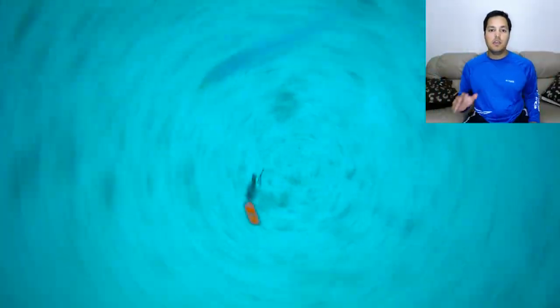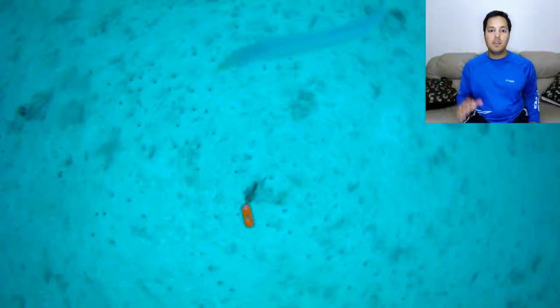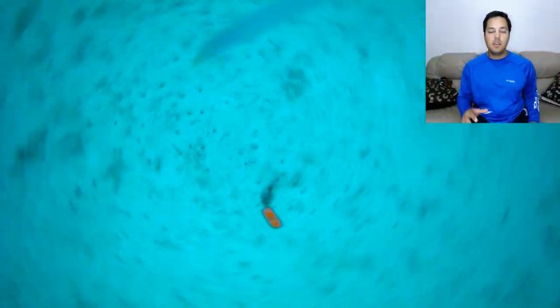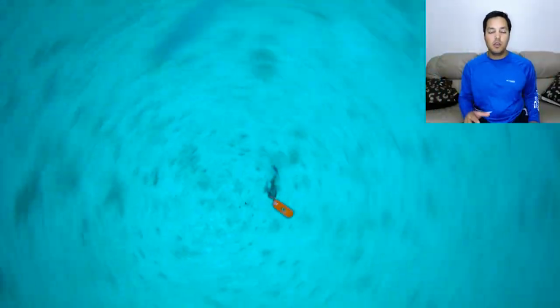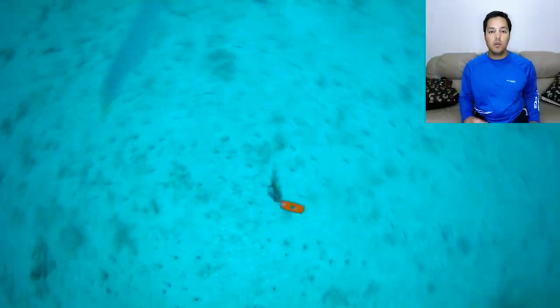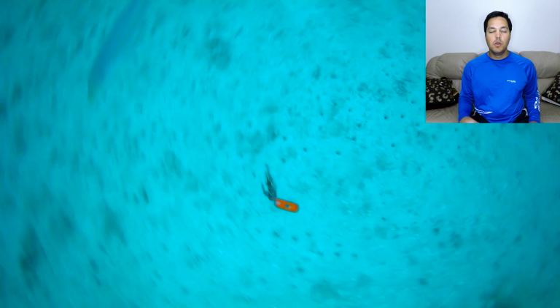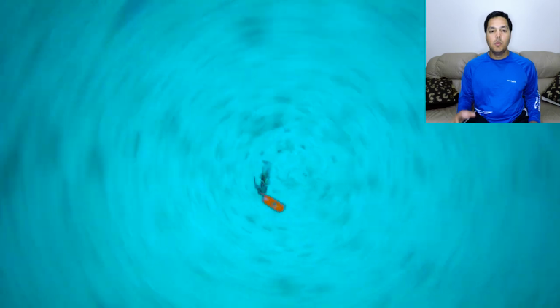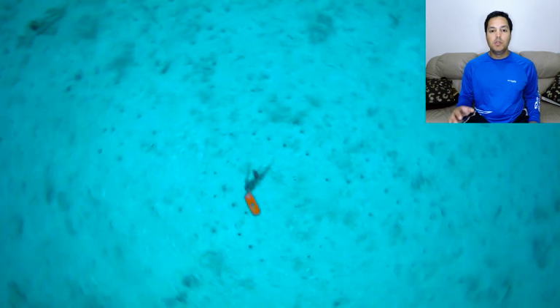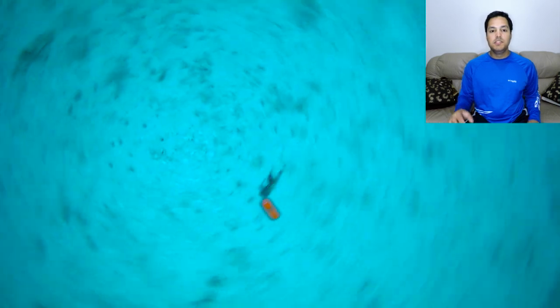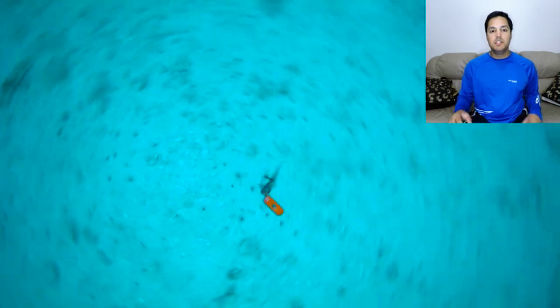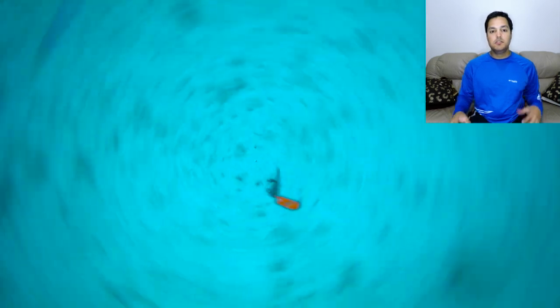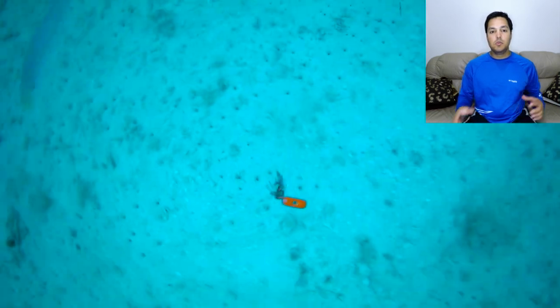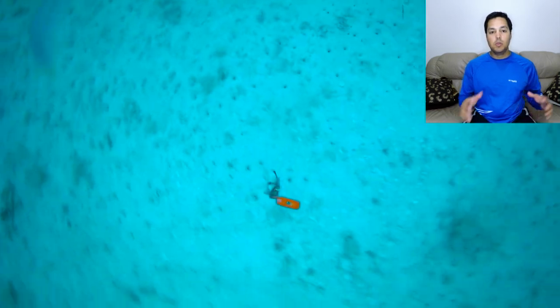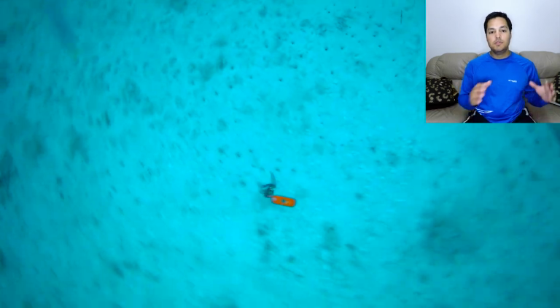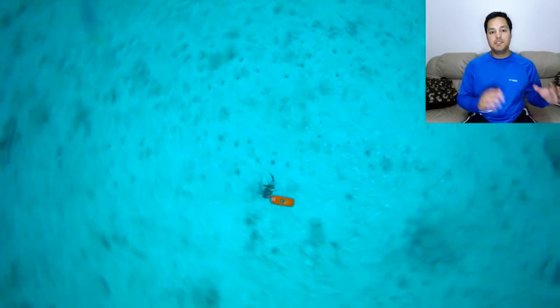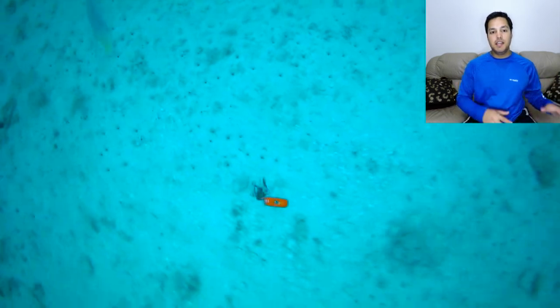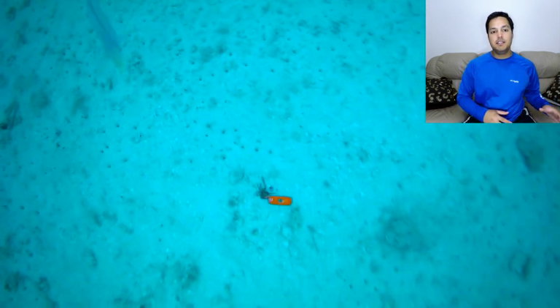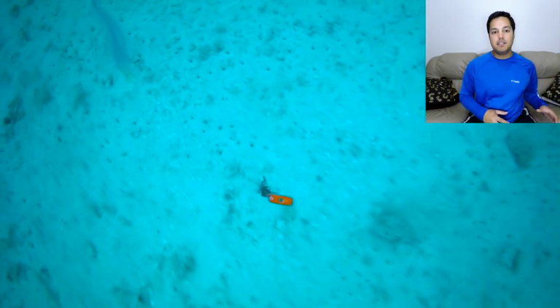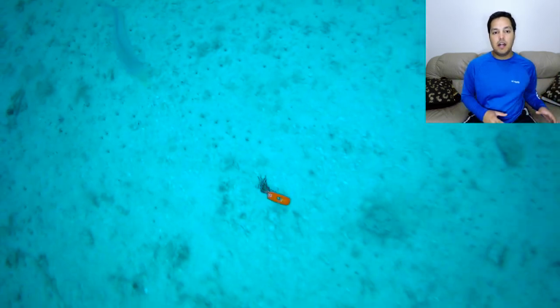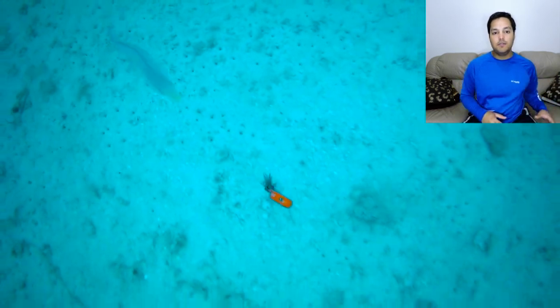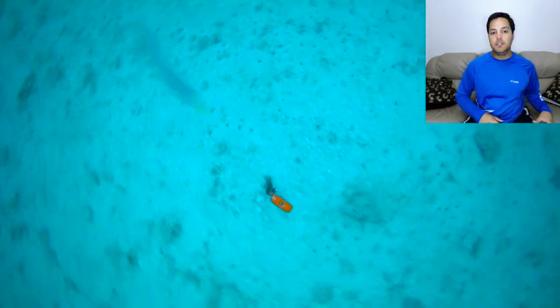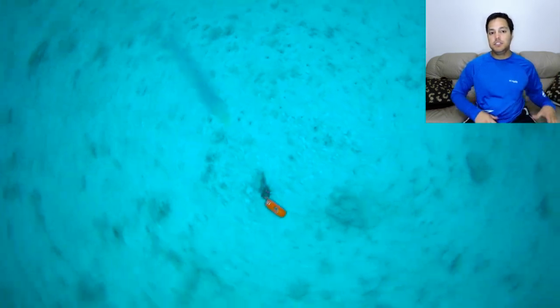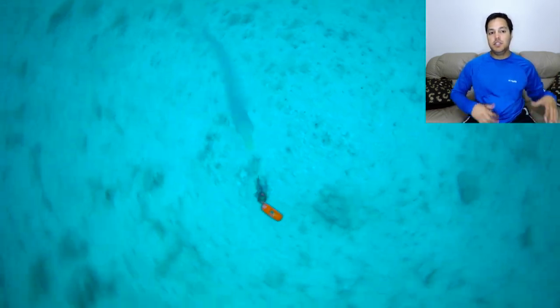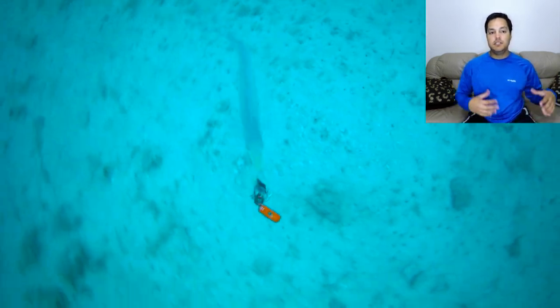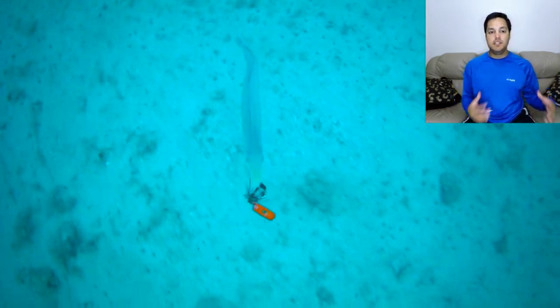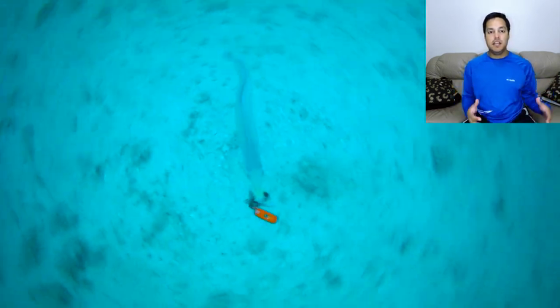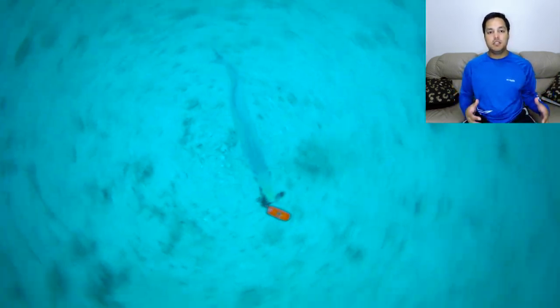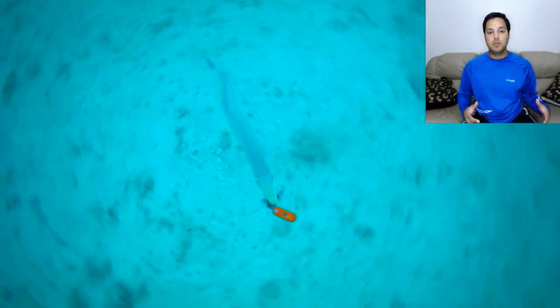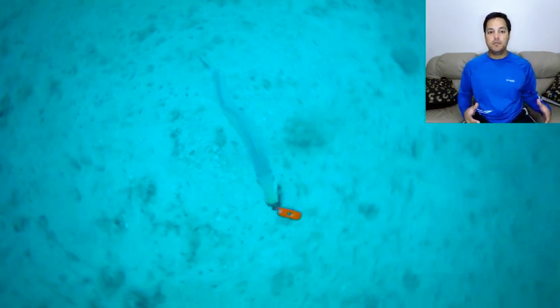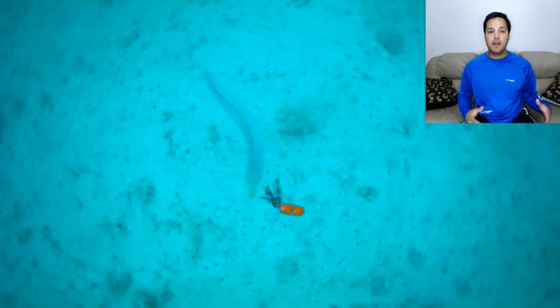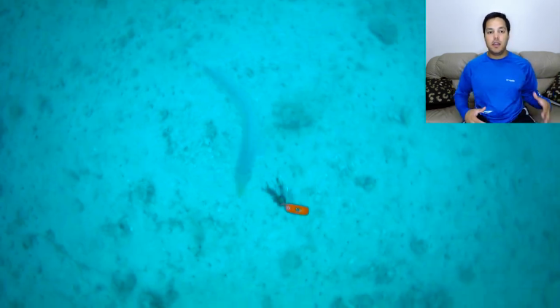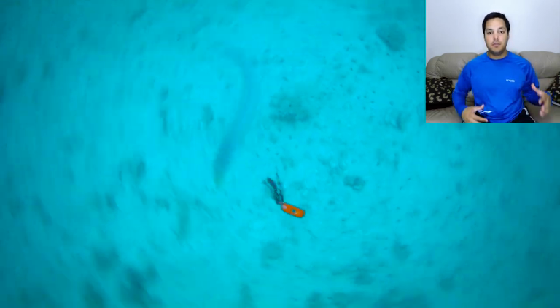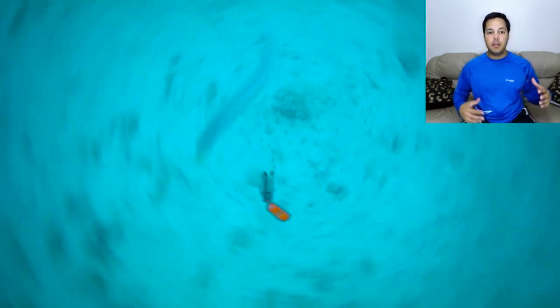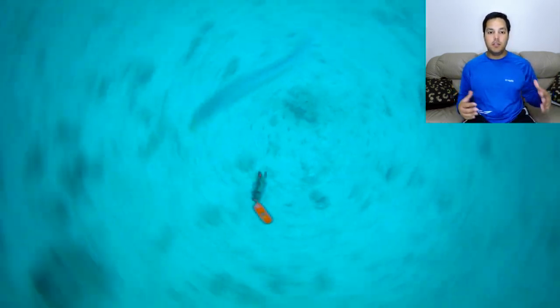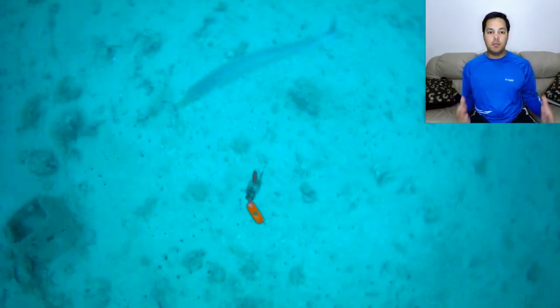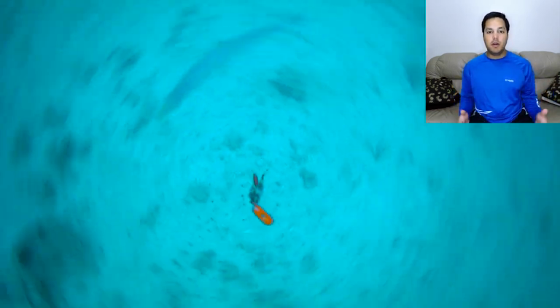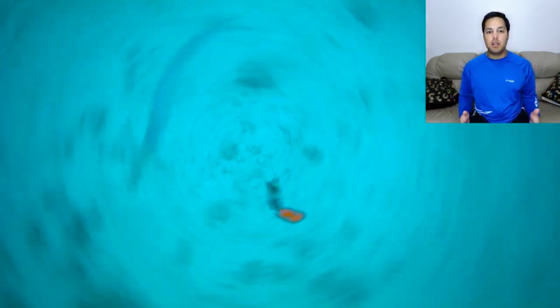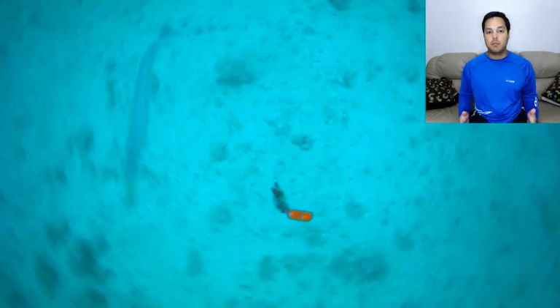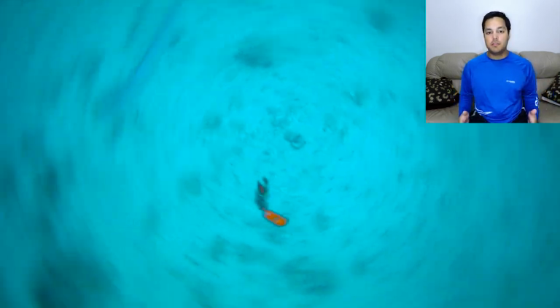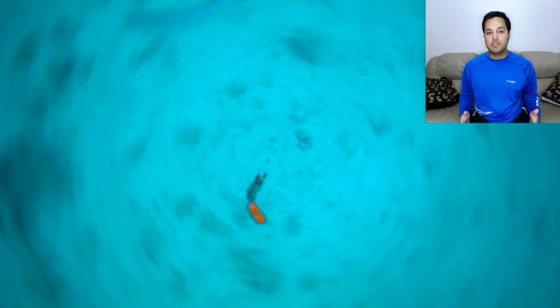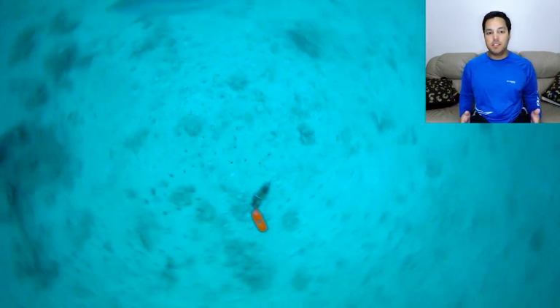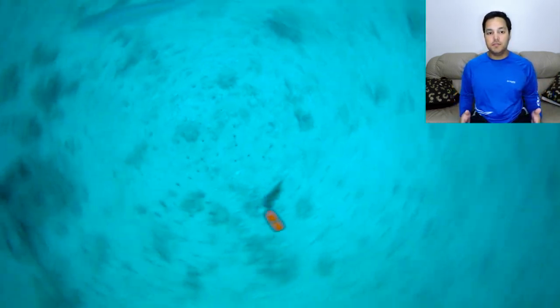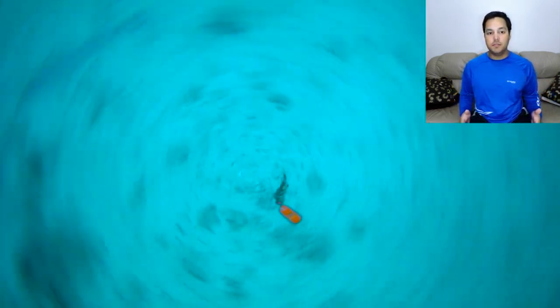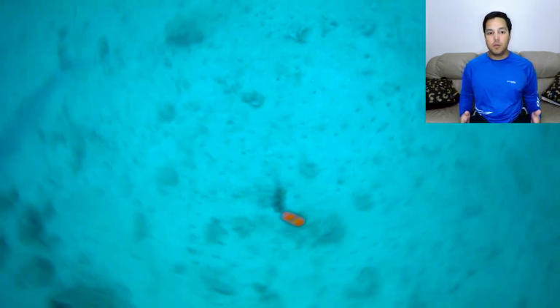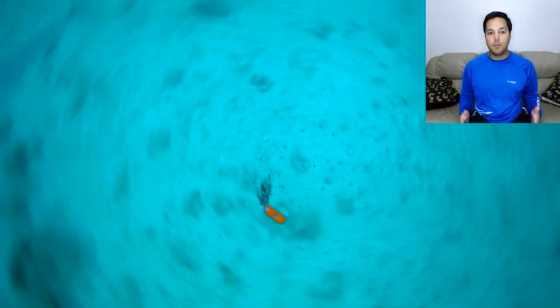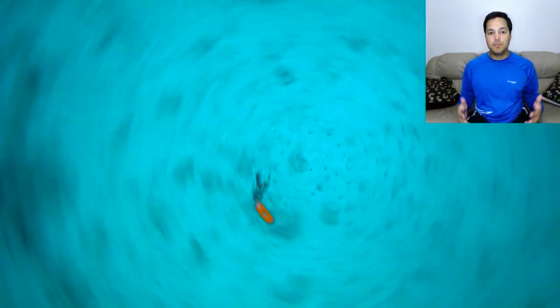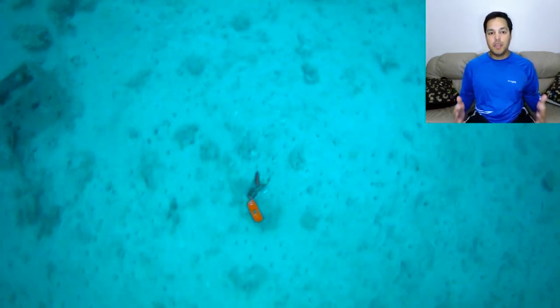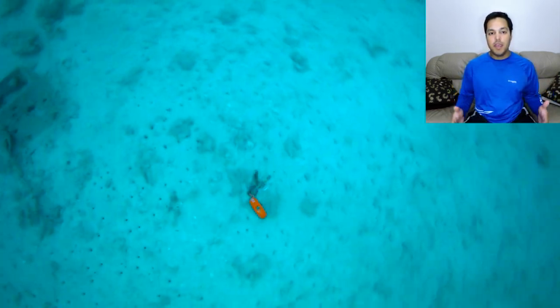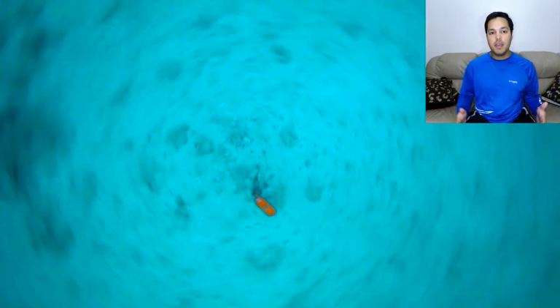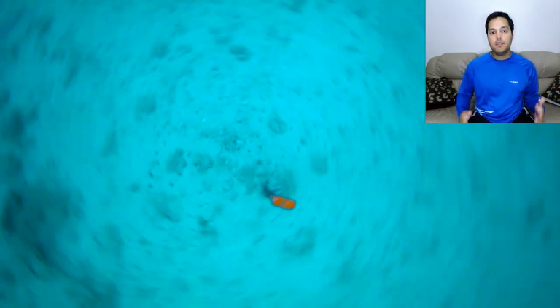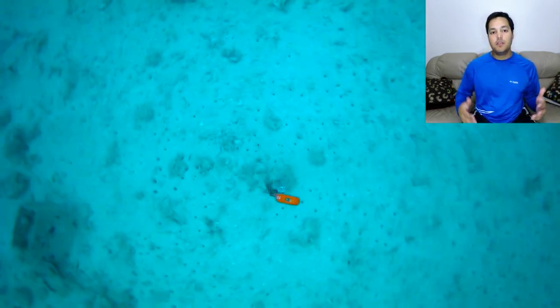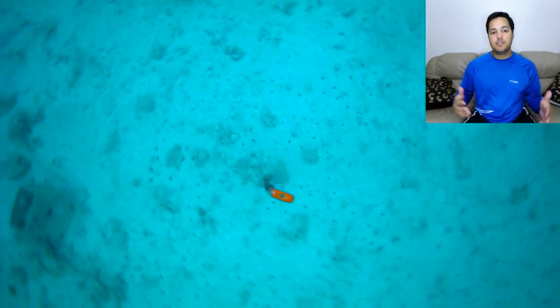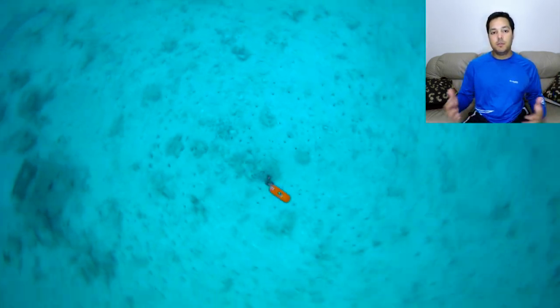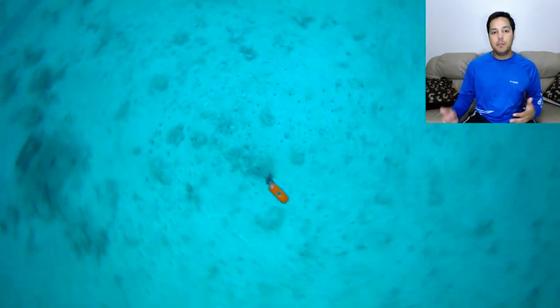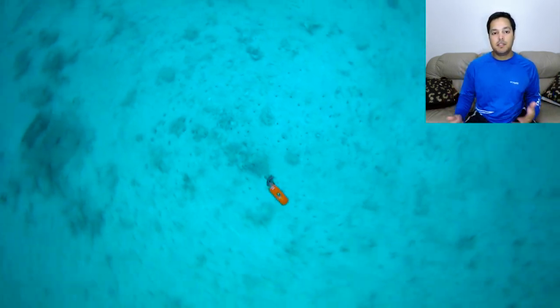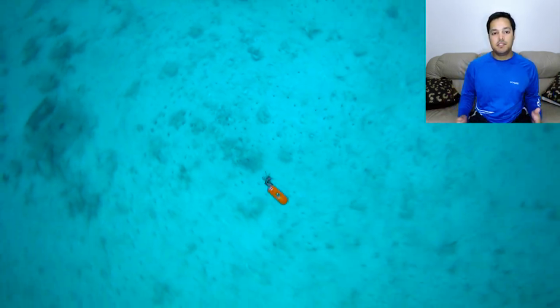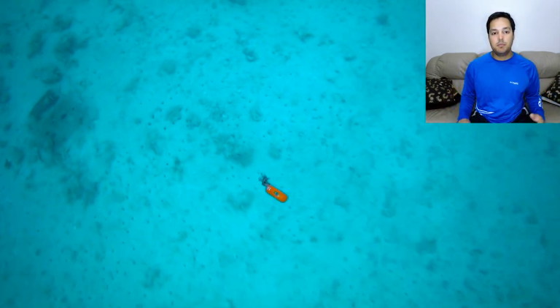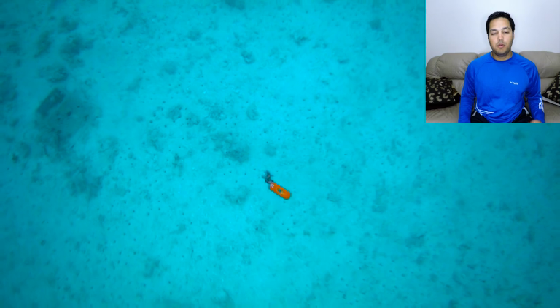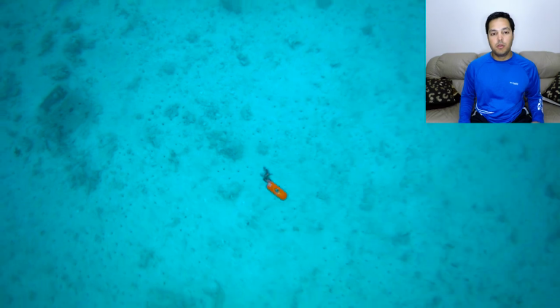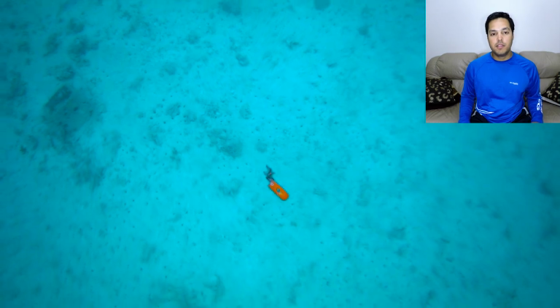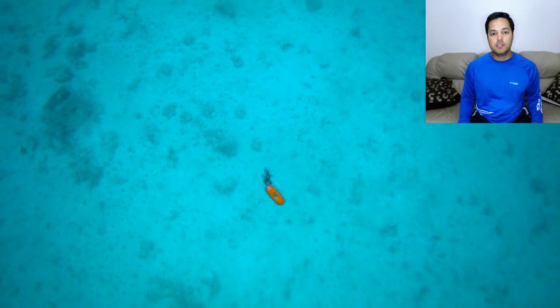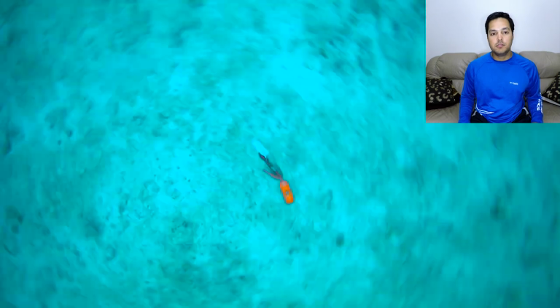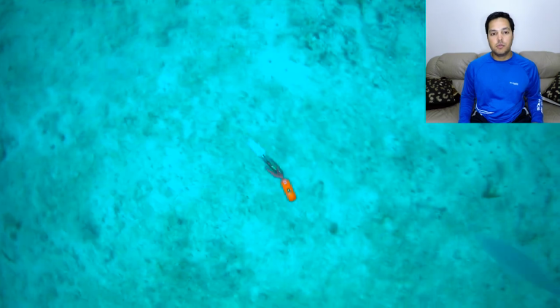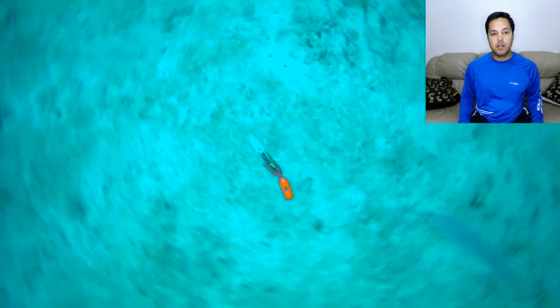Here we see a school of sand tilefish in its natural environment on the bottom of the sea floor, and there's some mixed-in flounder as well.